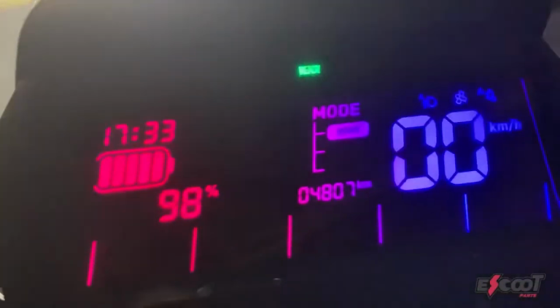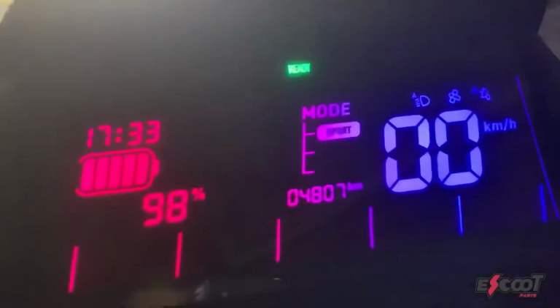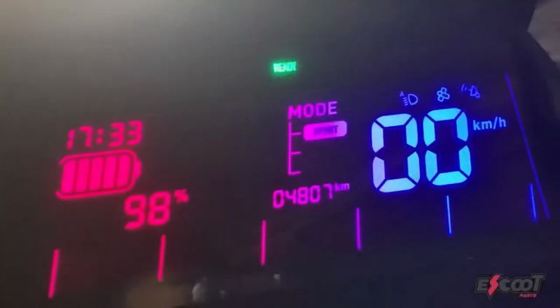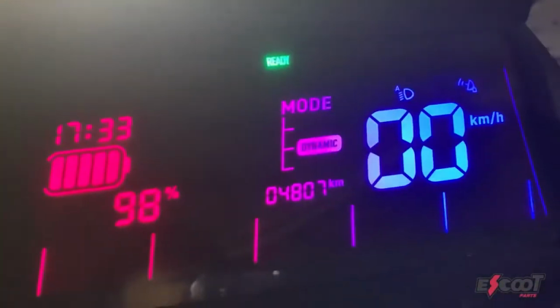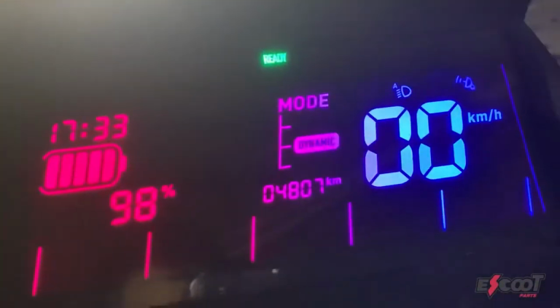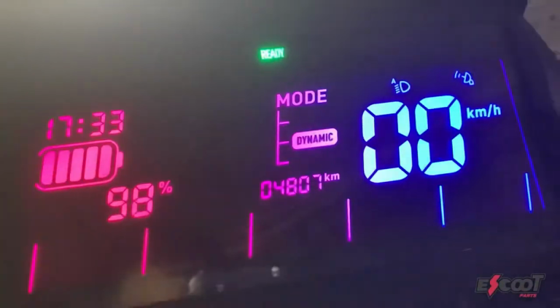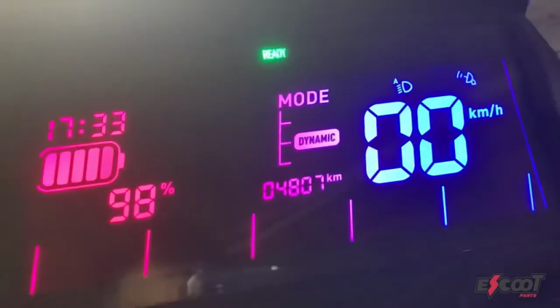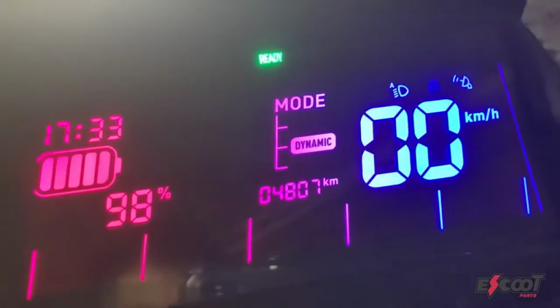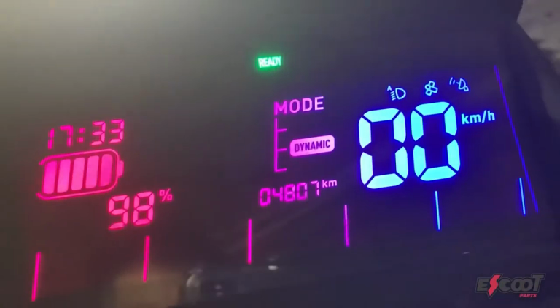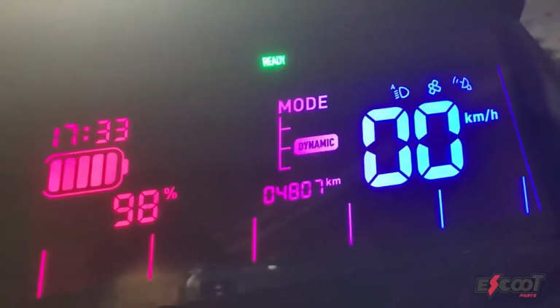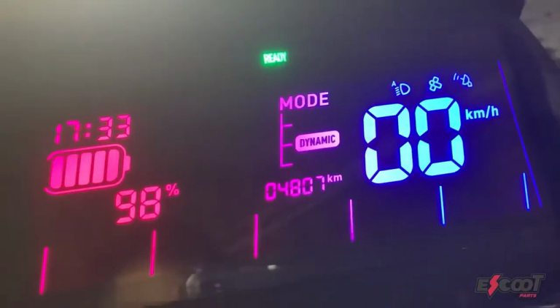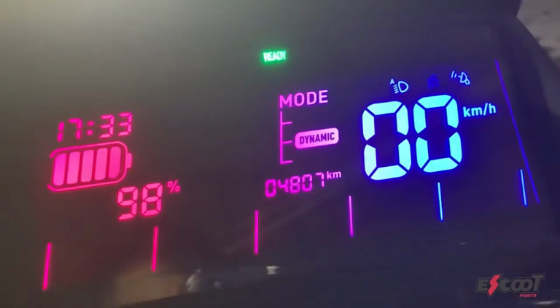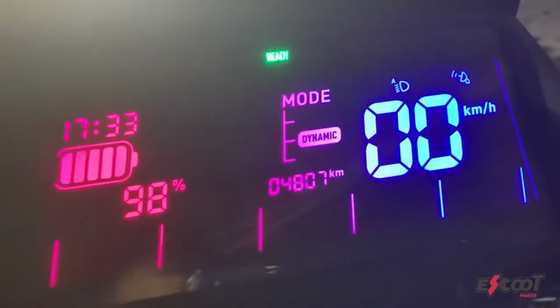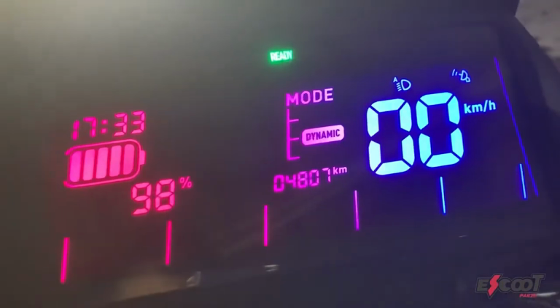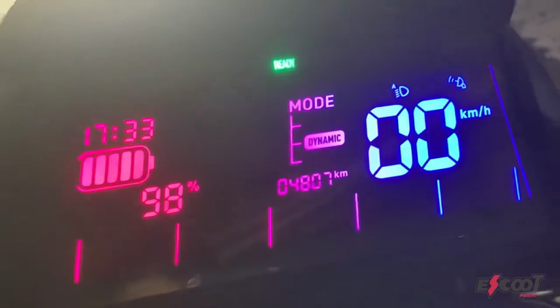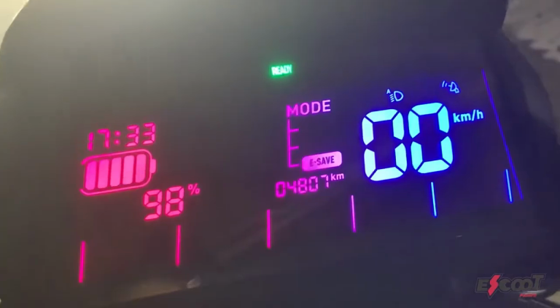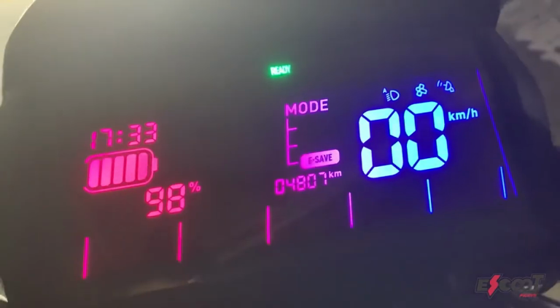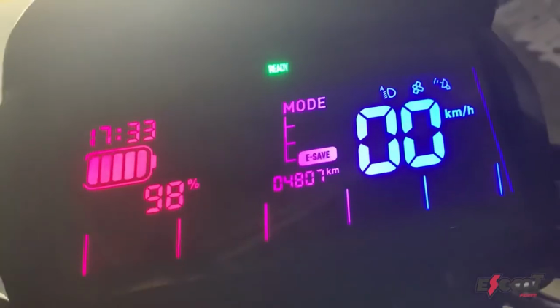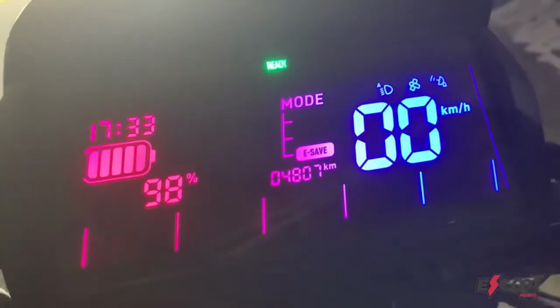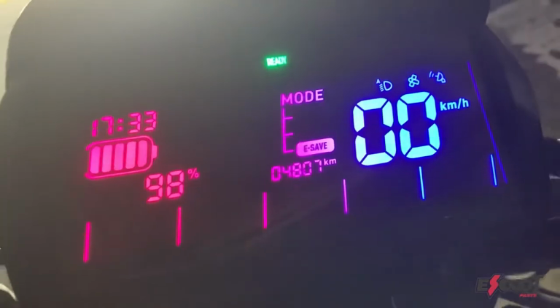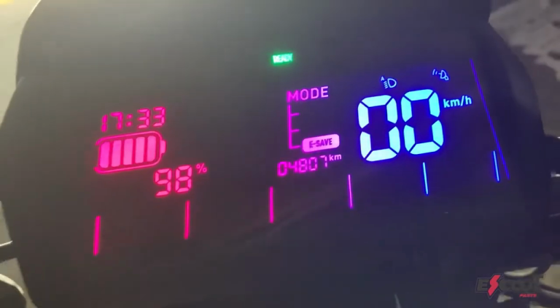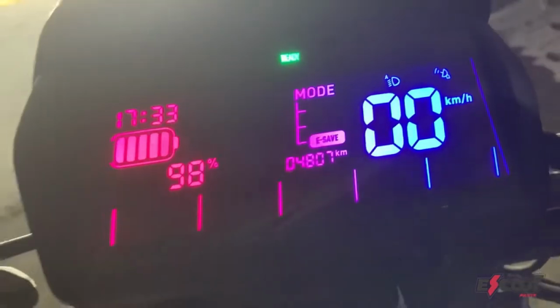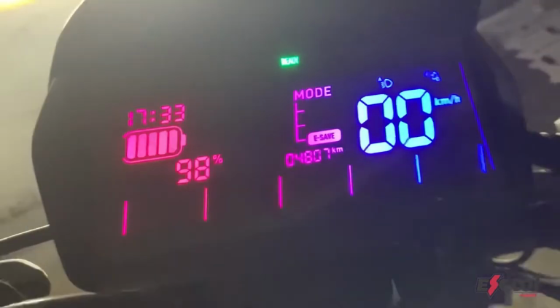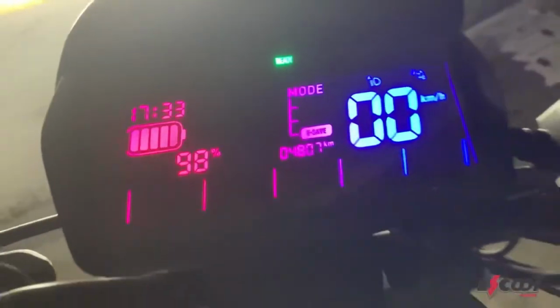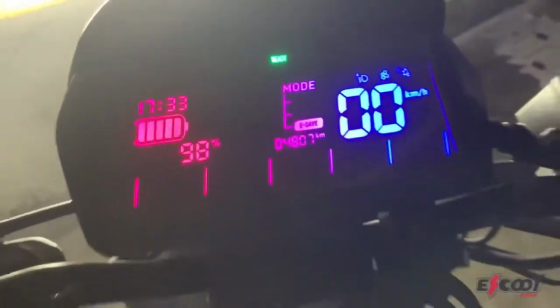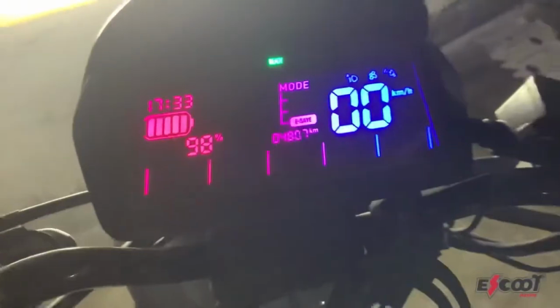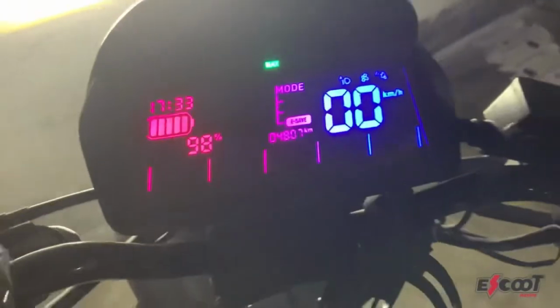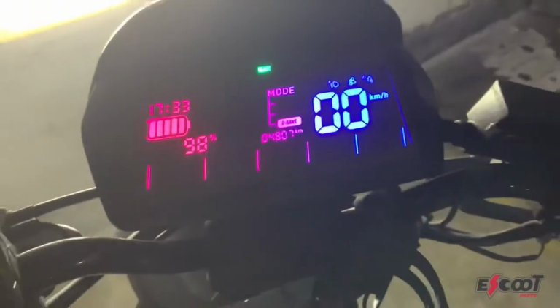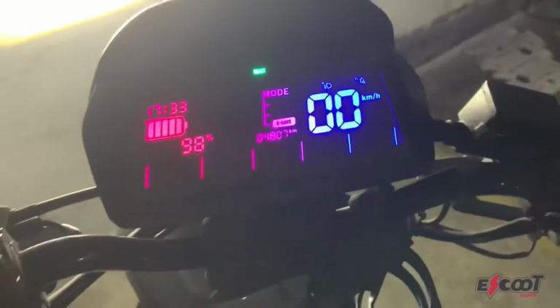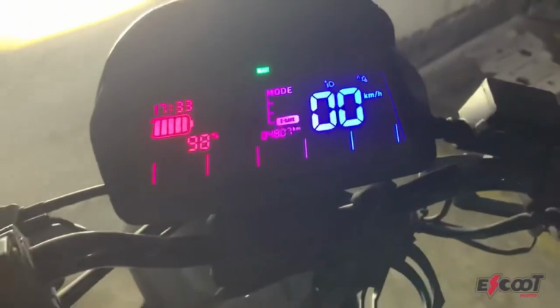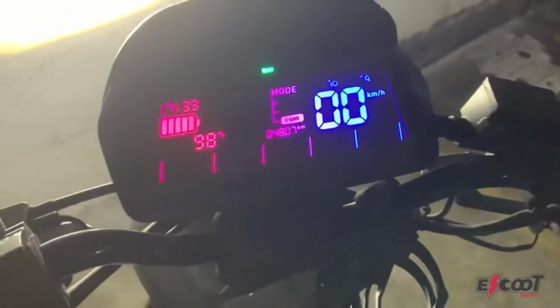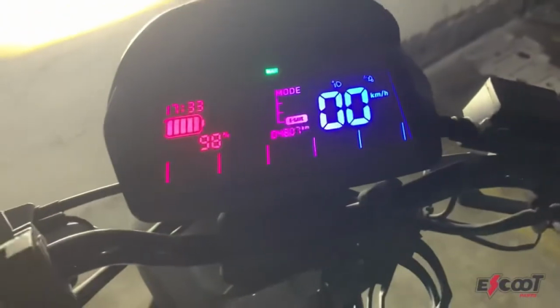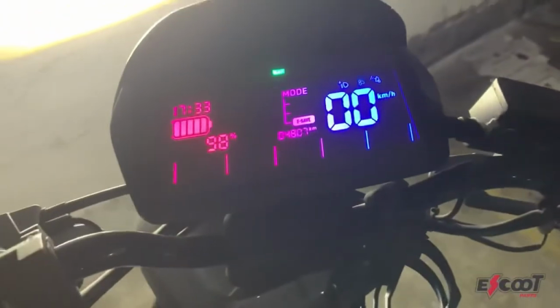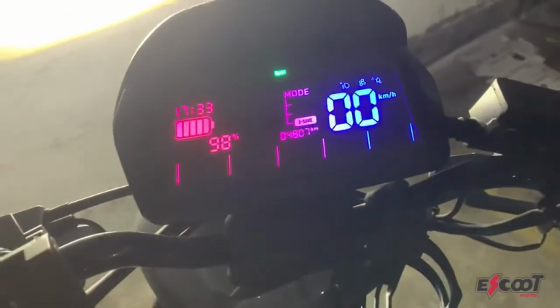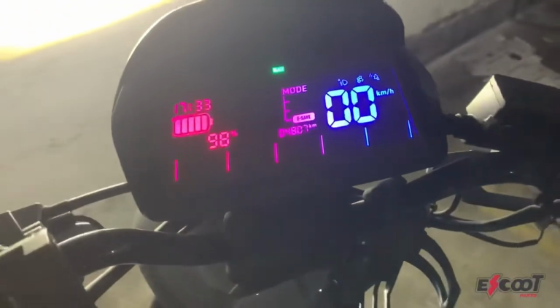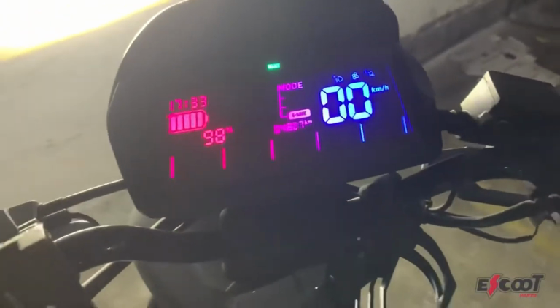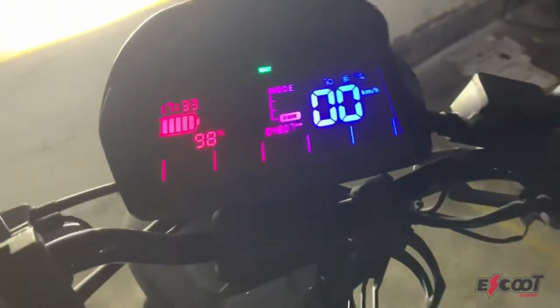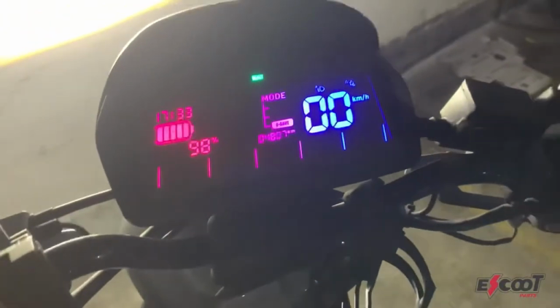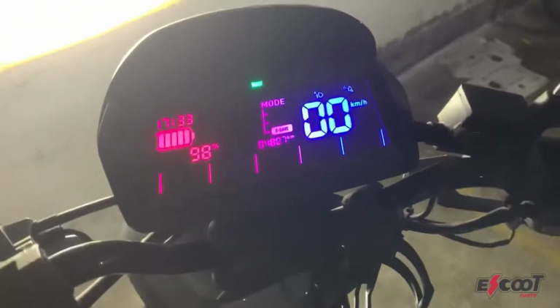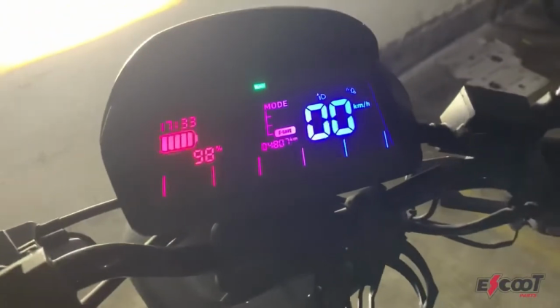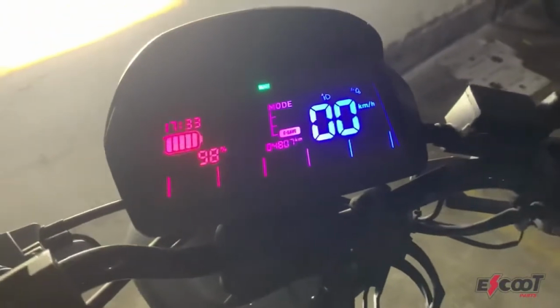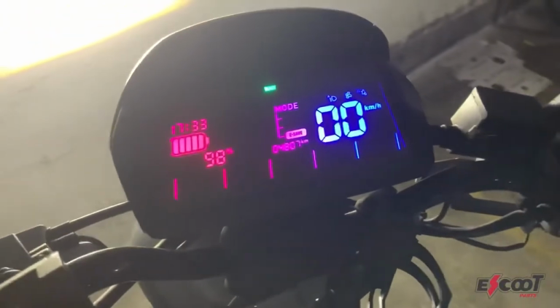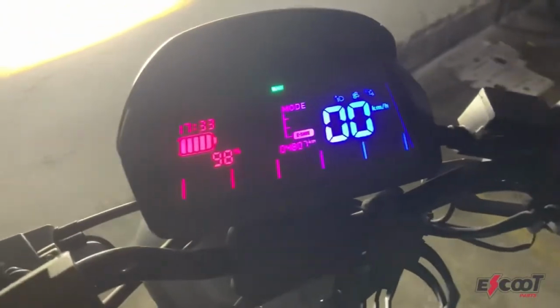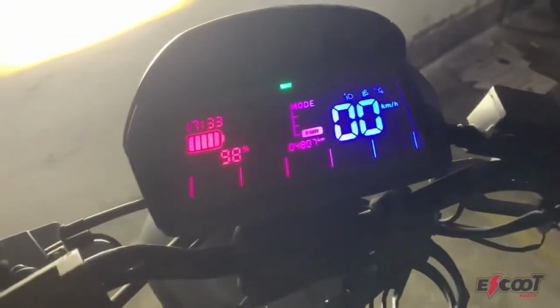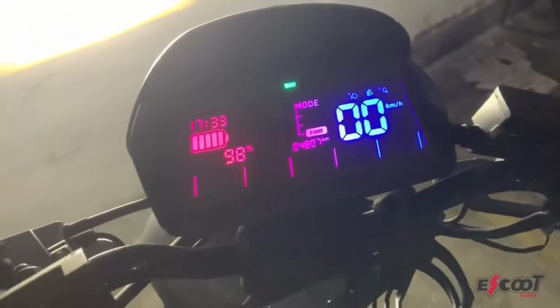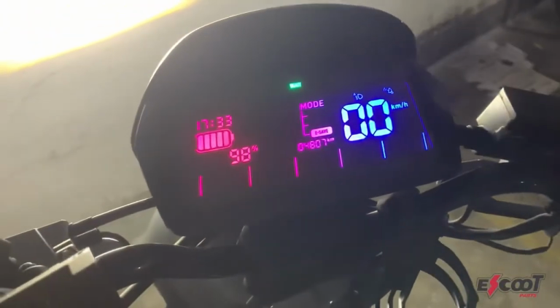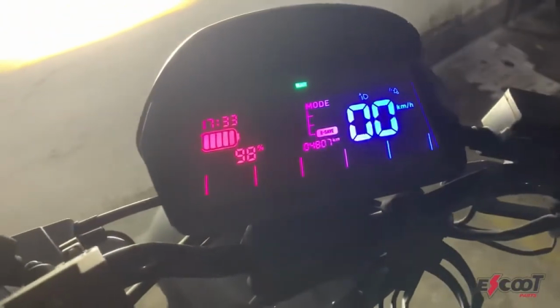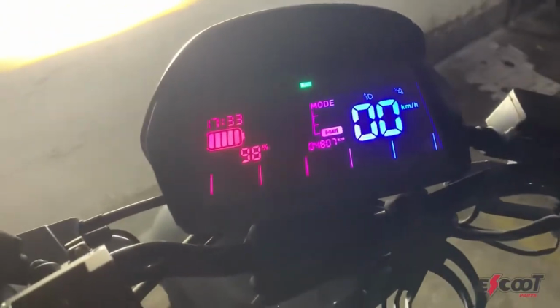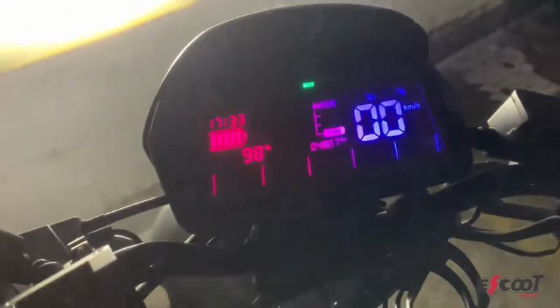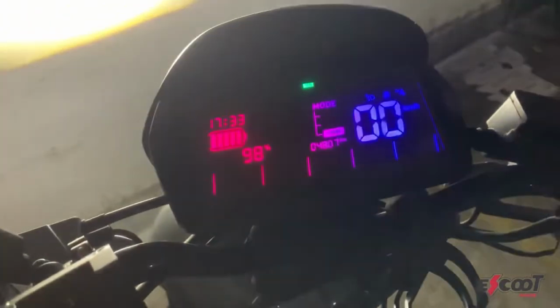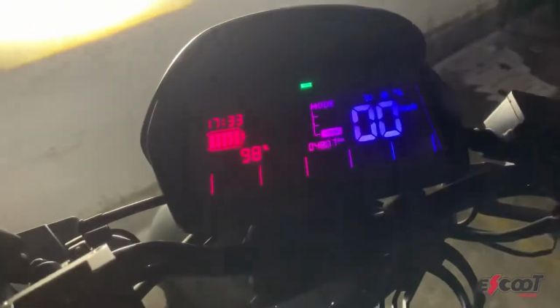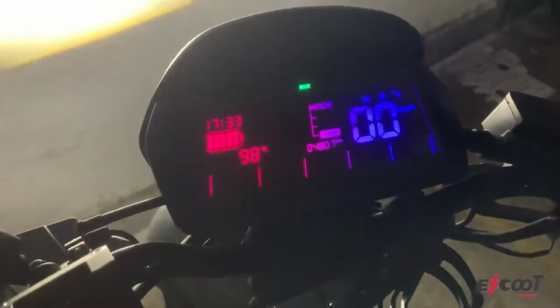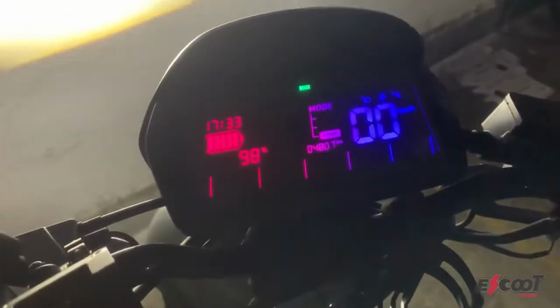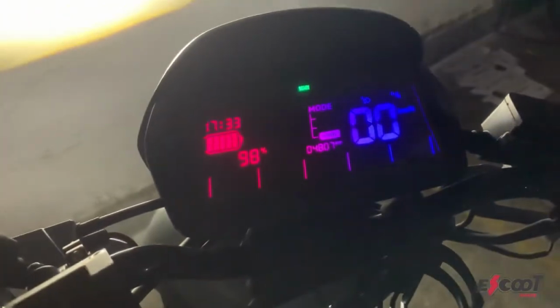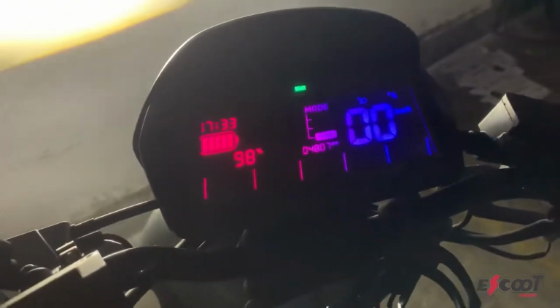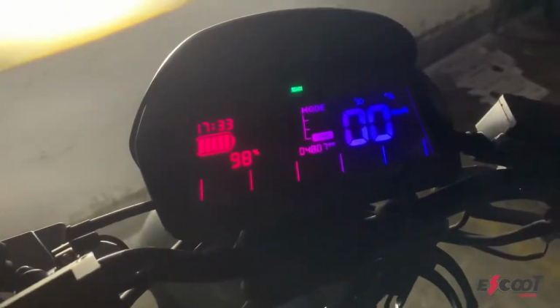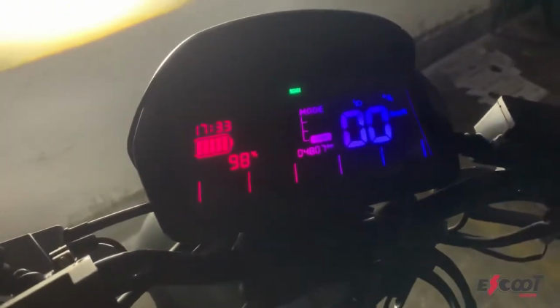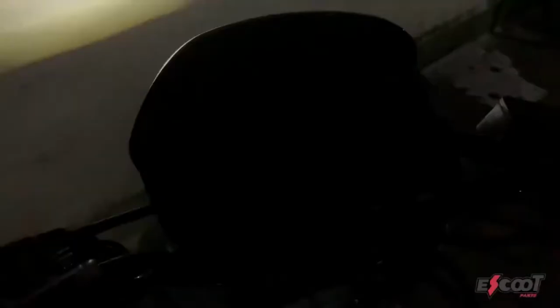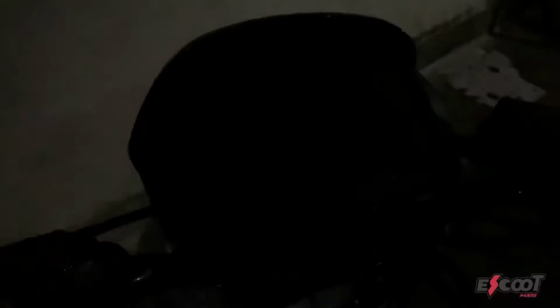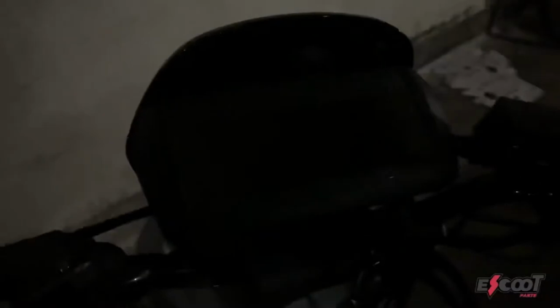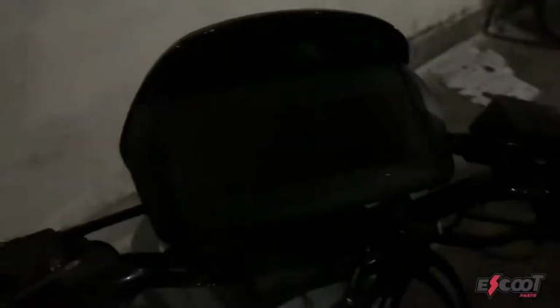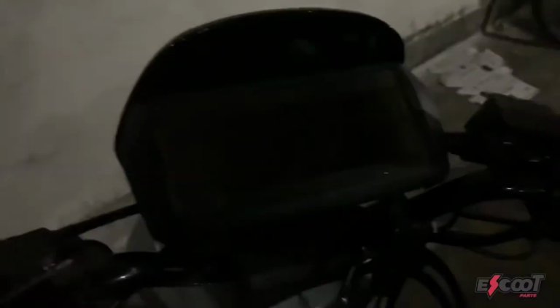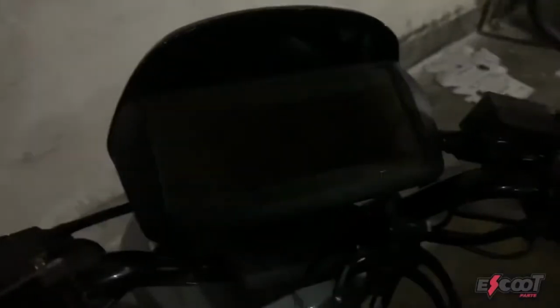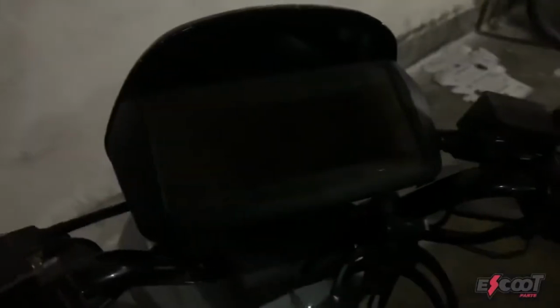The modes actually change as well. Instead of just saying 1, 2, and 3, now it says eSafe, dynamic, and sports mode.